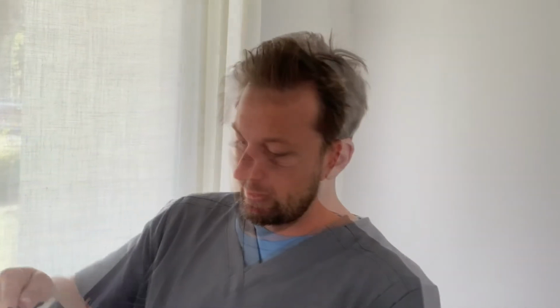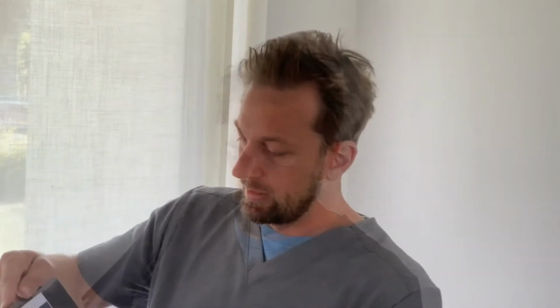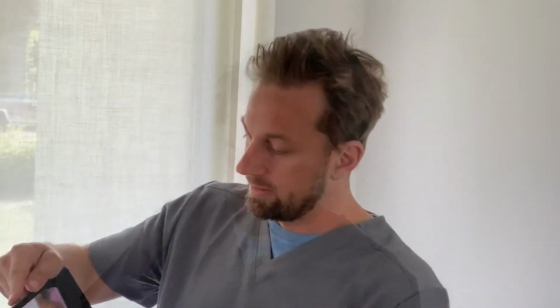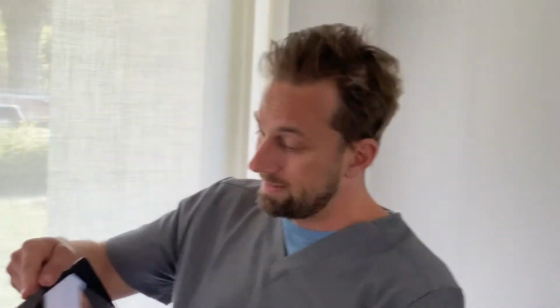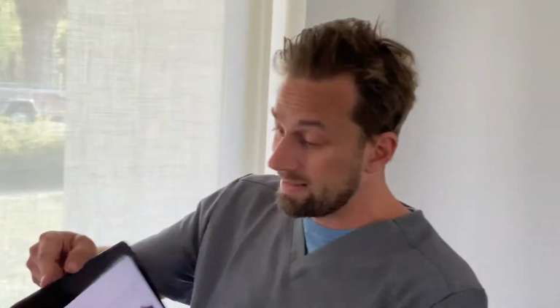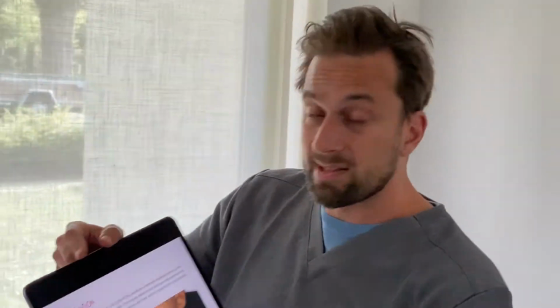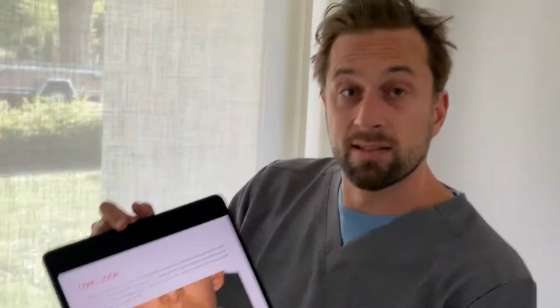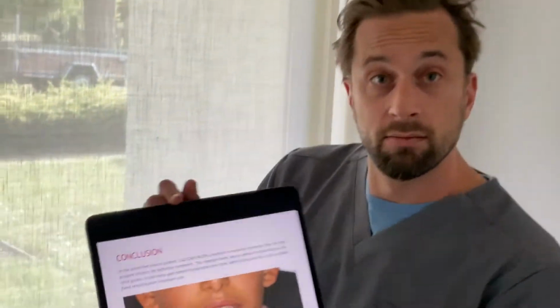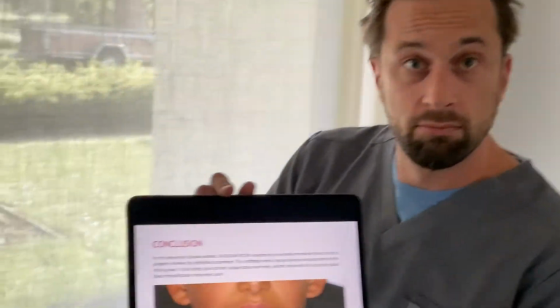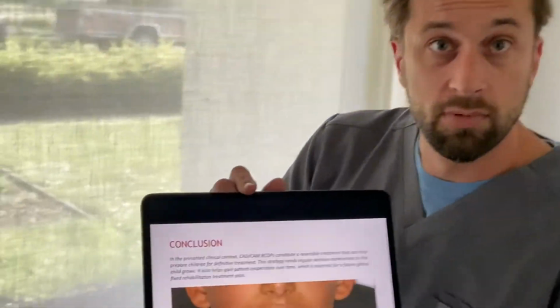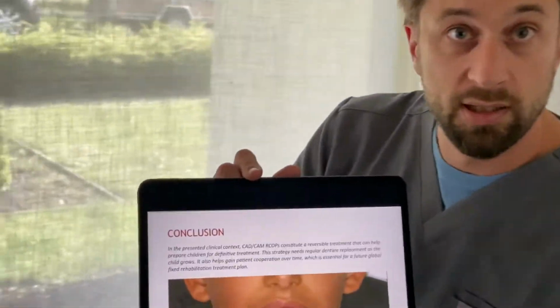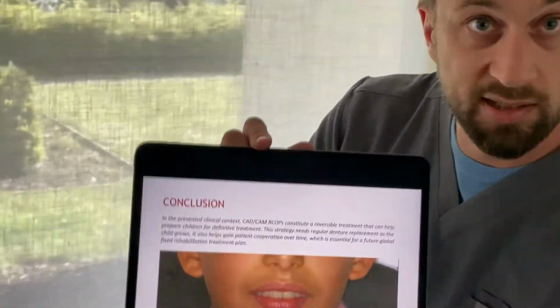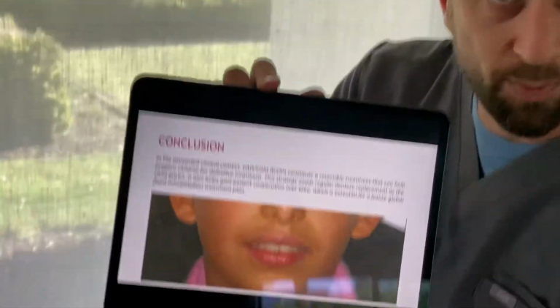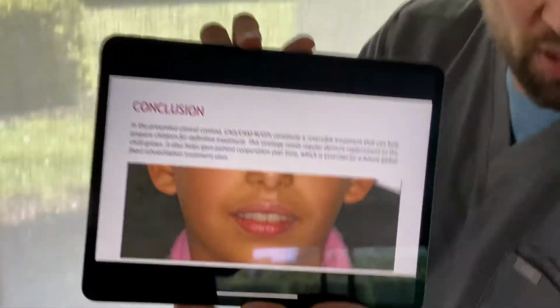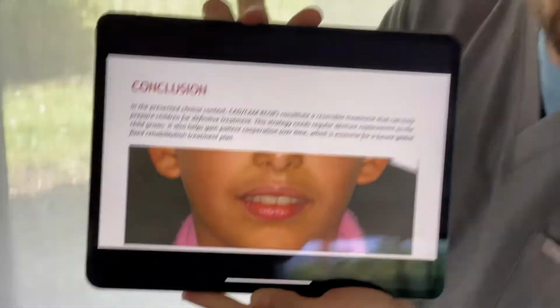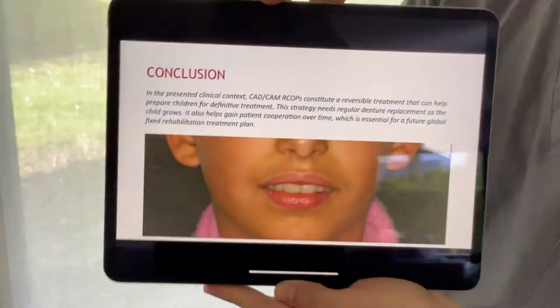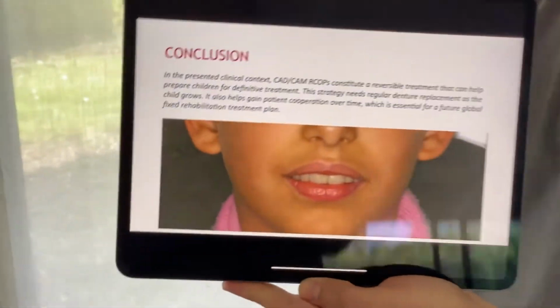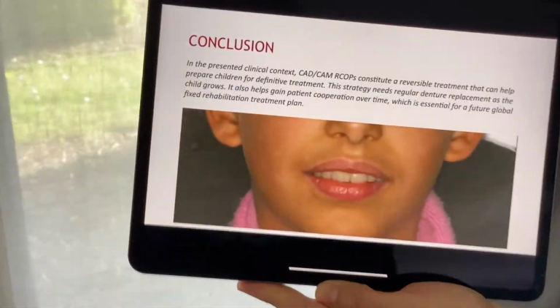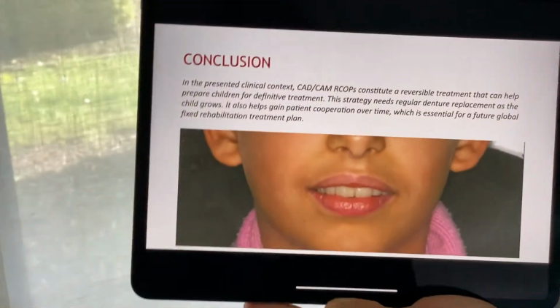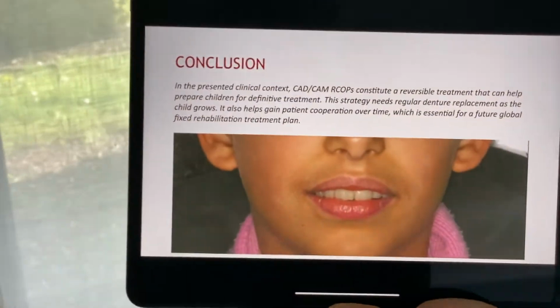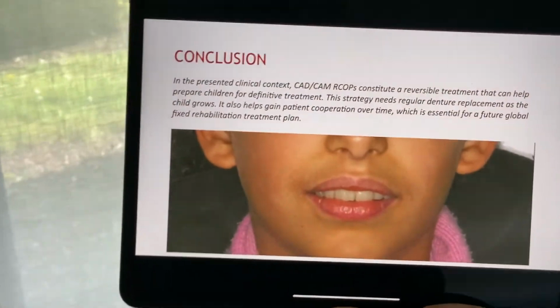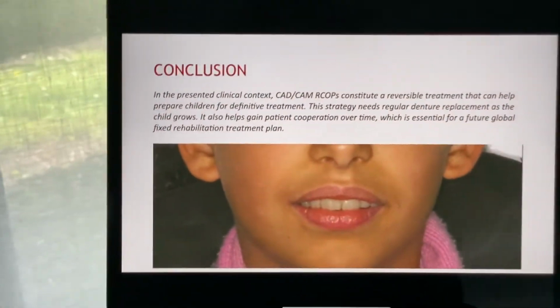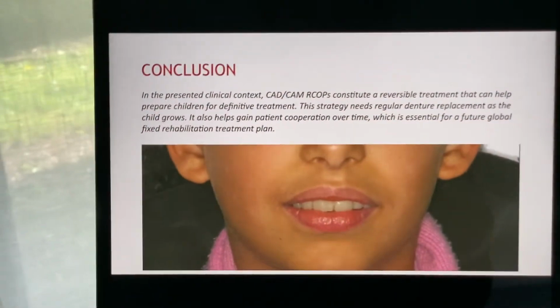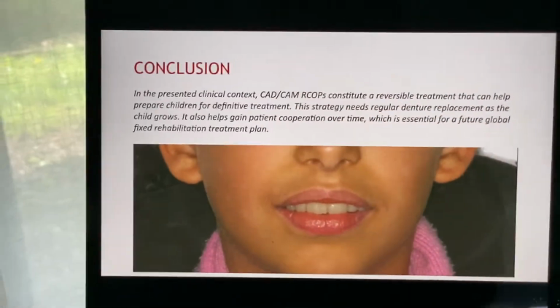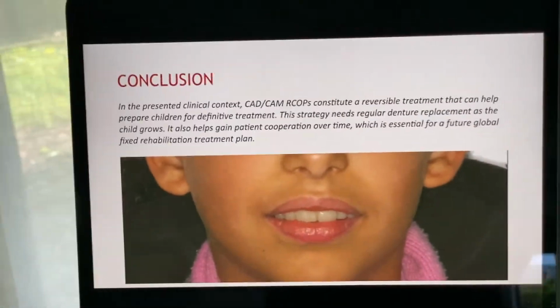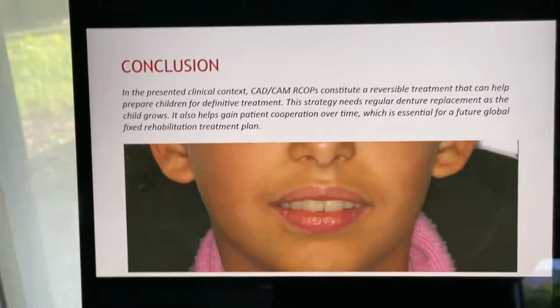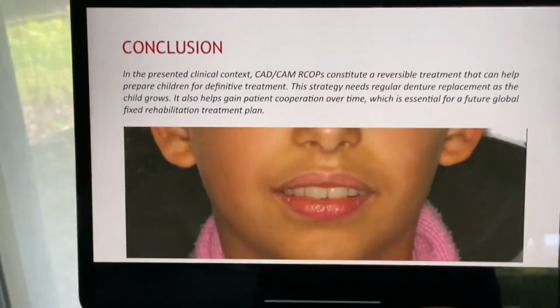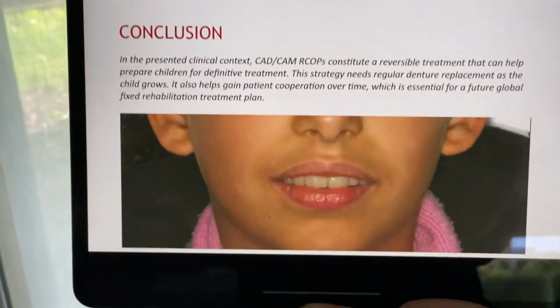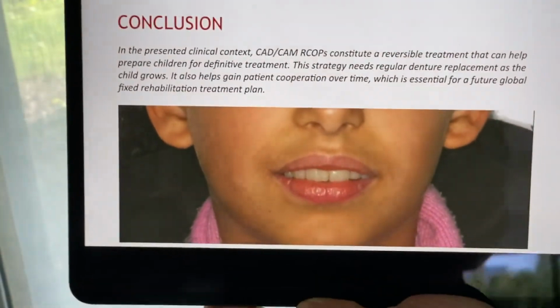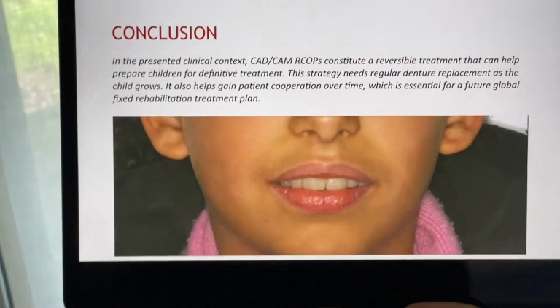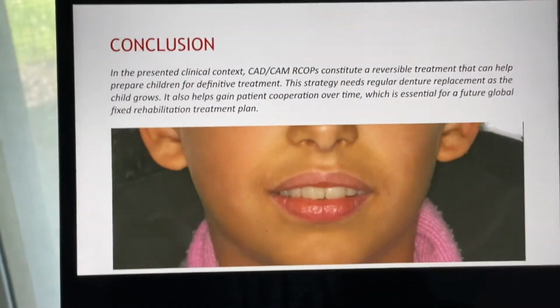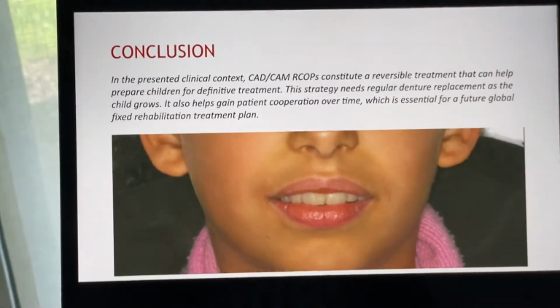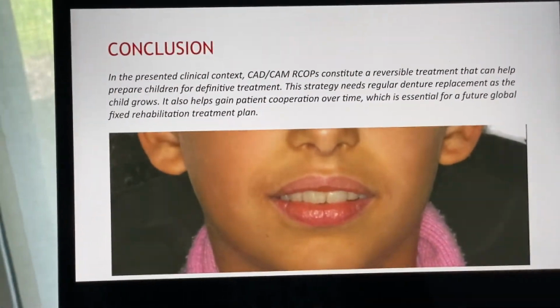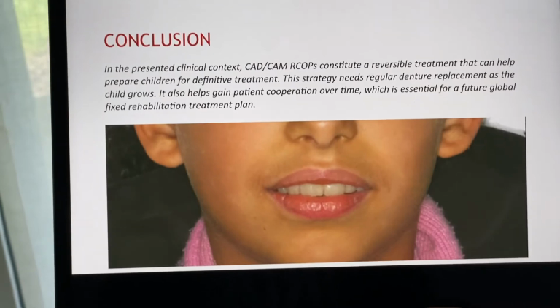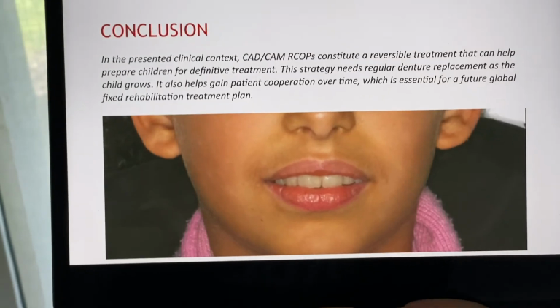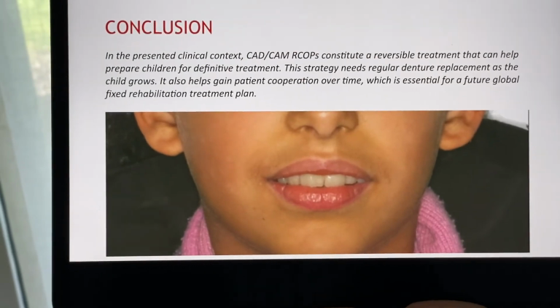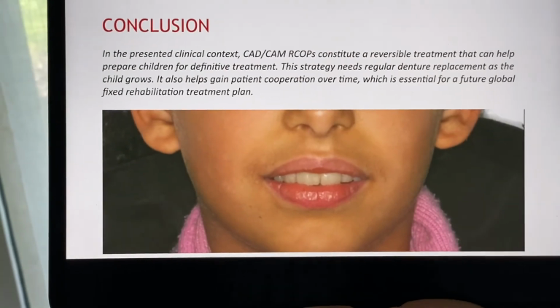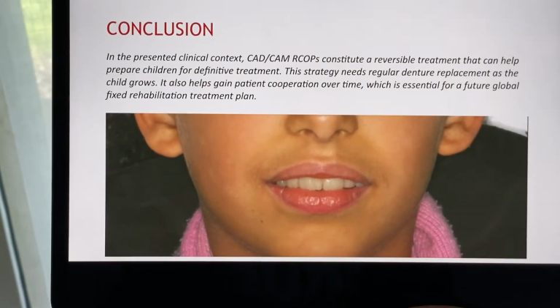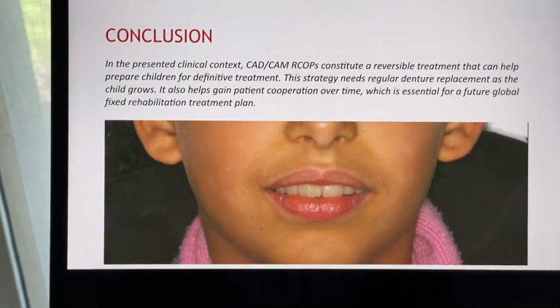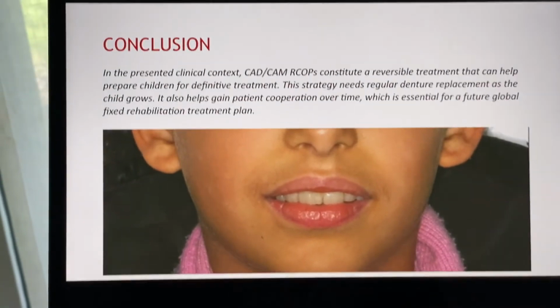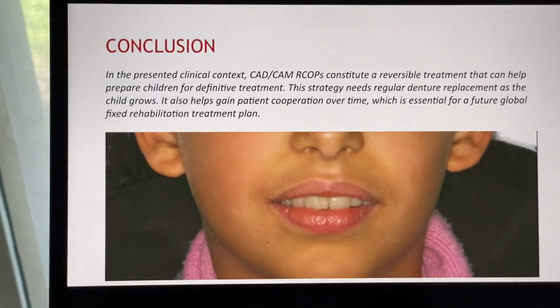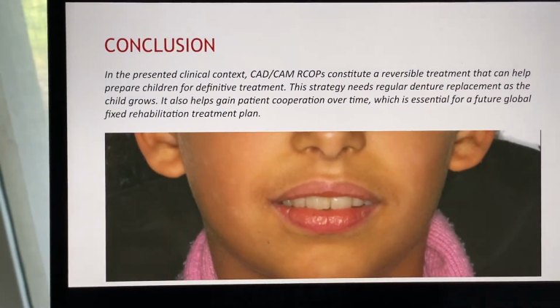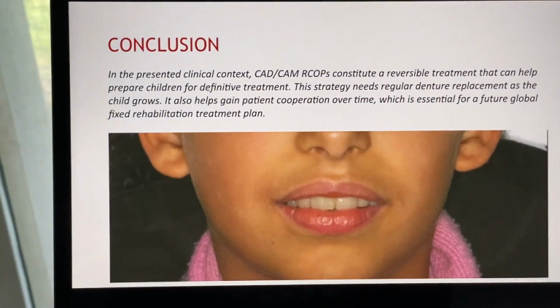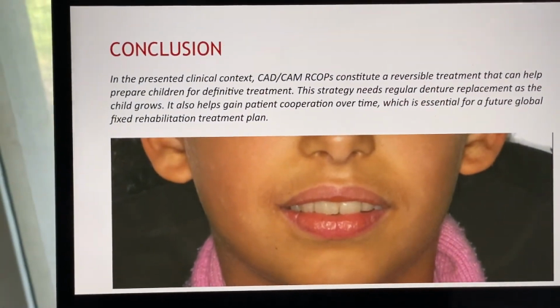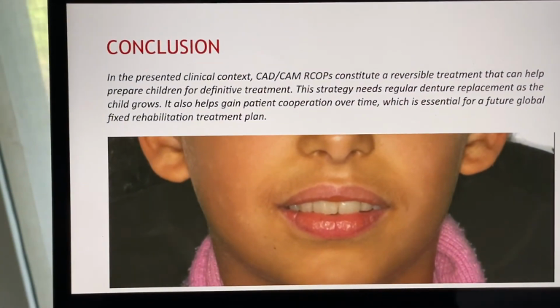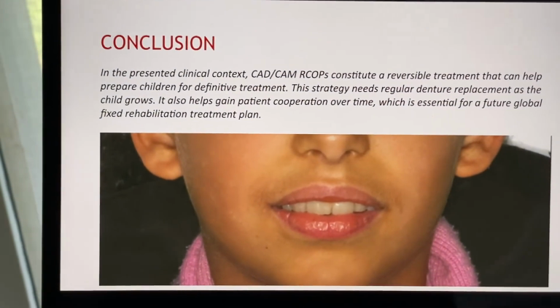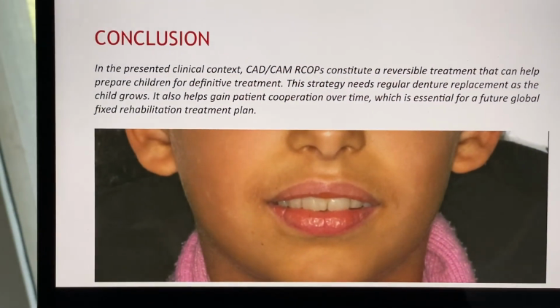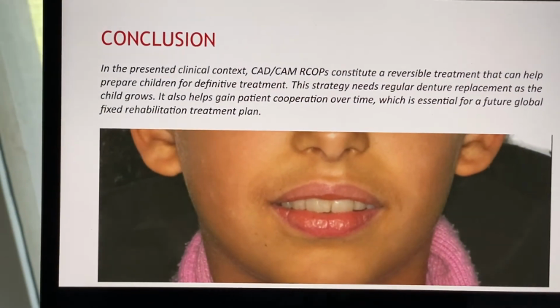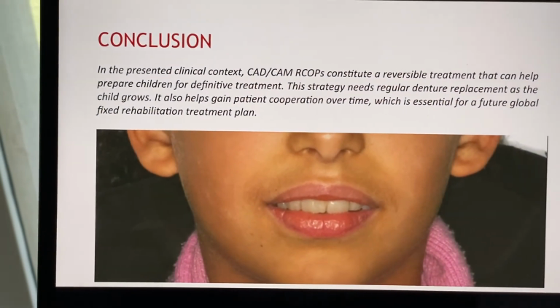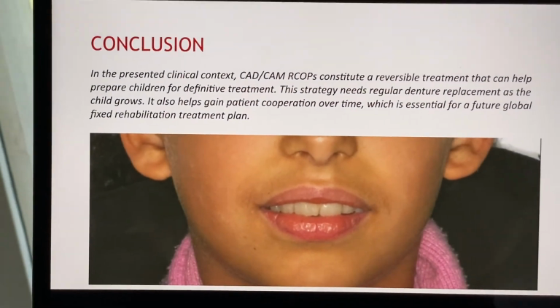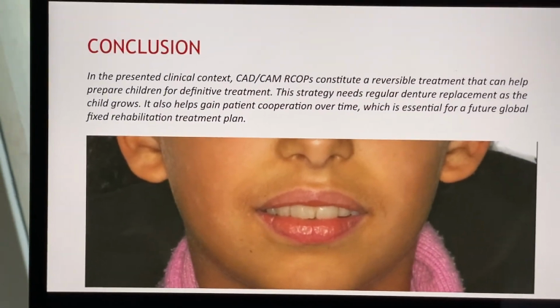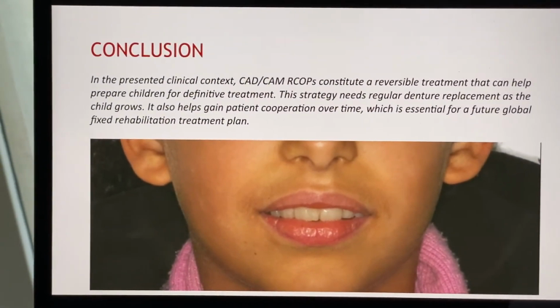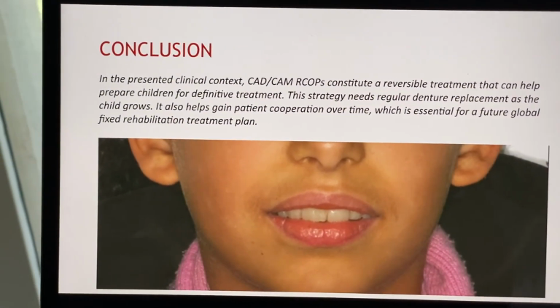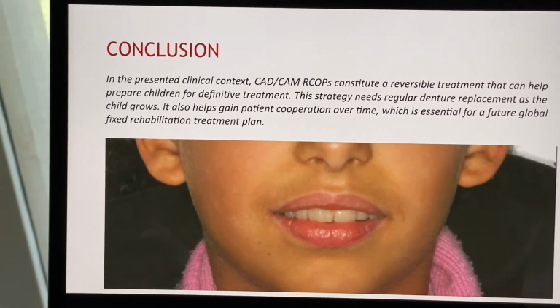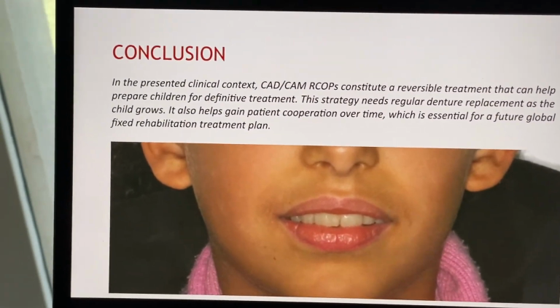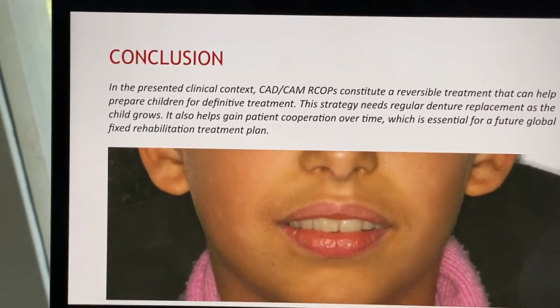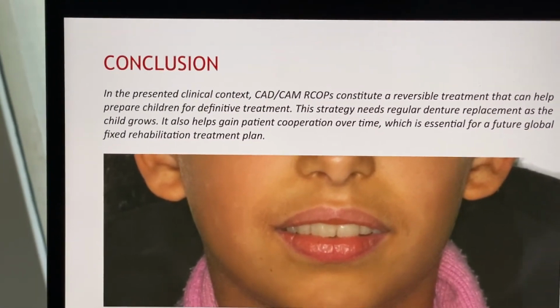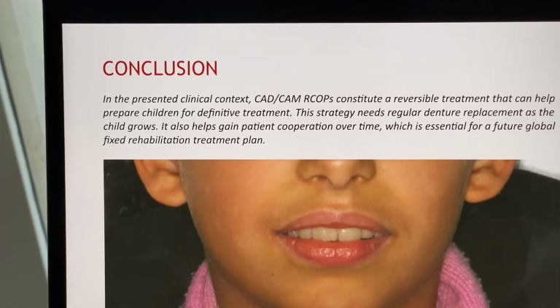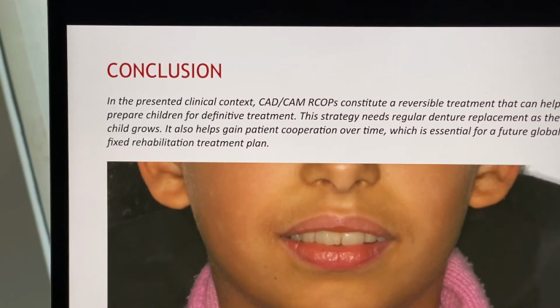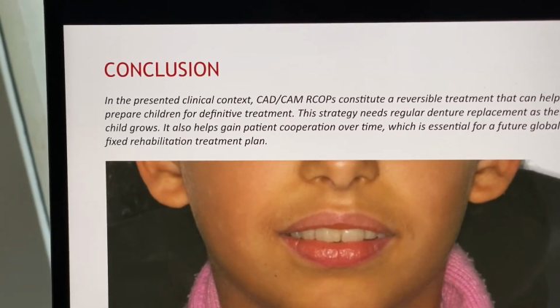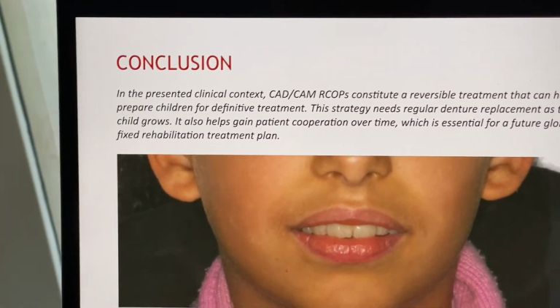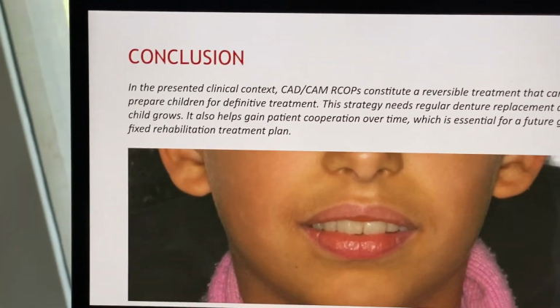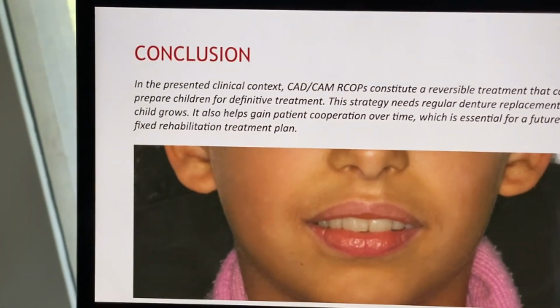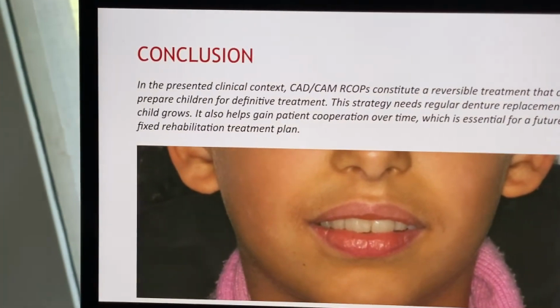This is the patient with the final prosthesis. I would say a valuable treatment option for similar cases.